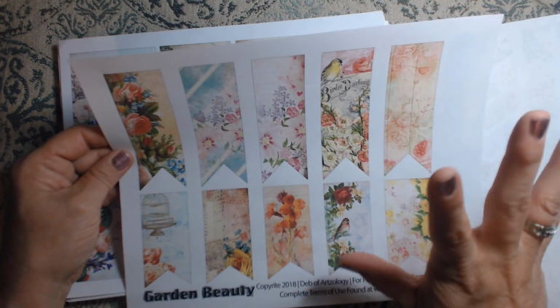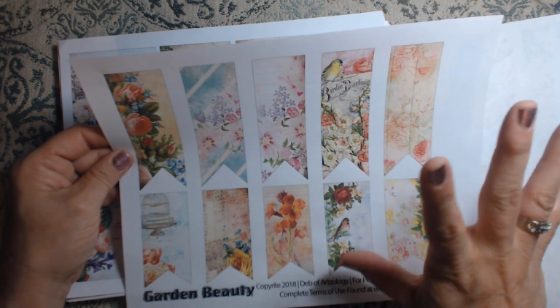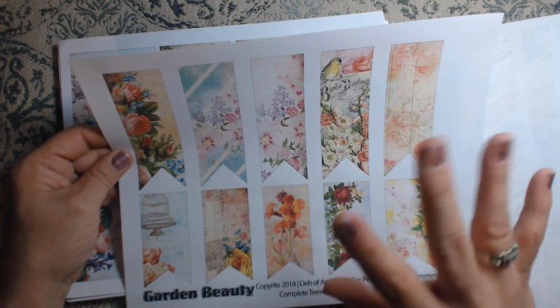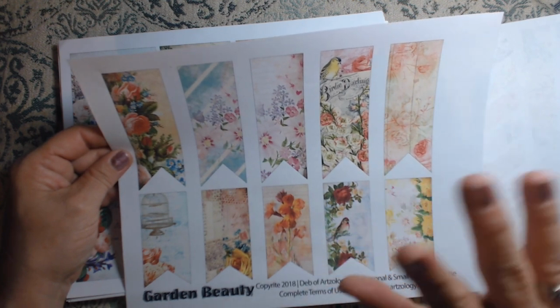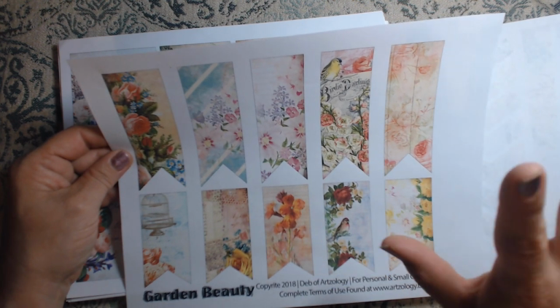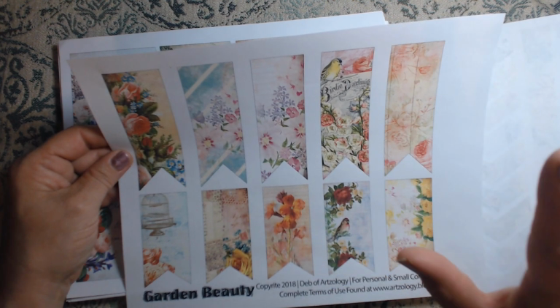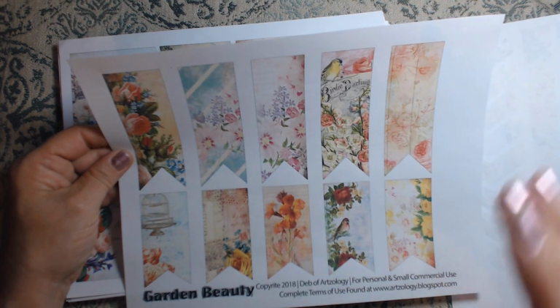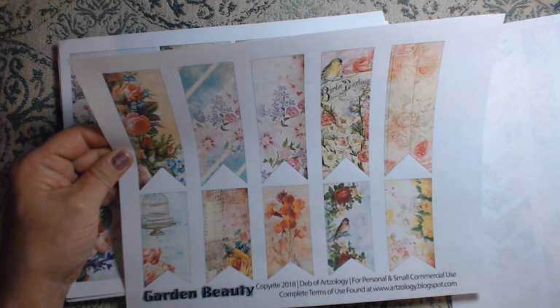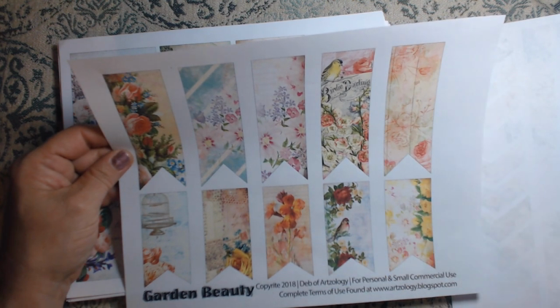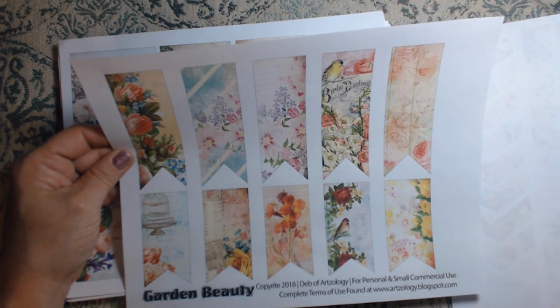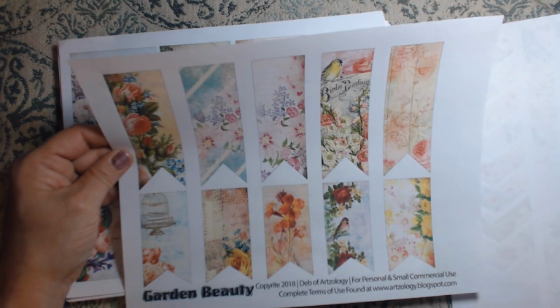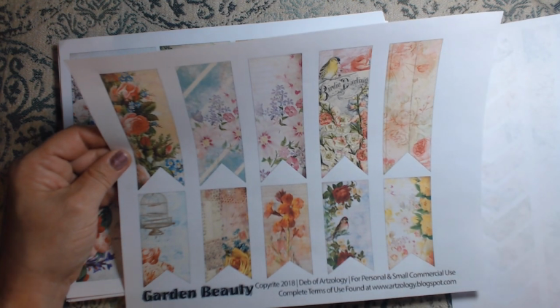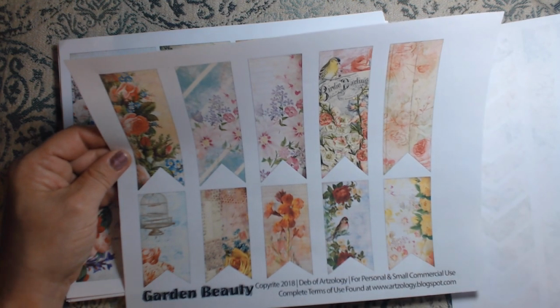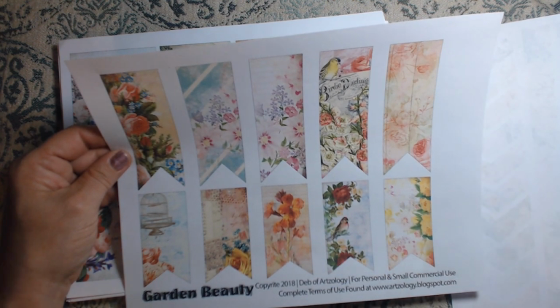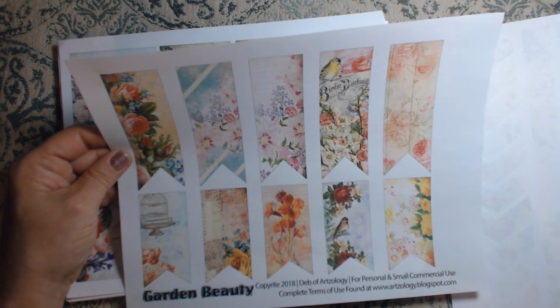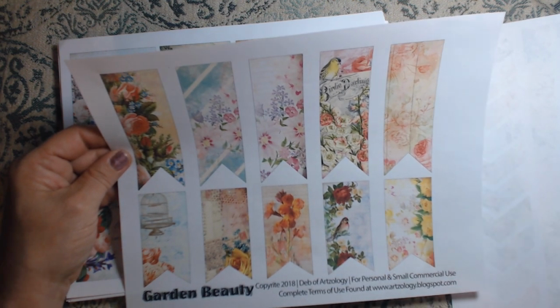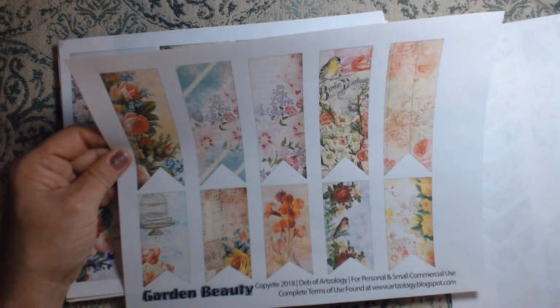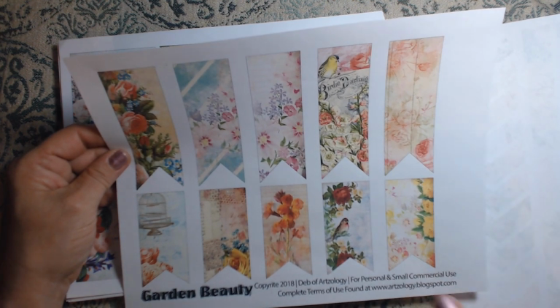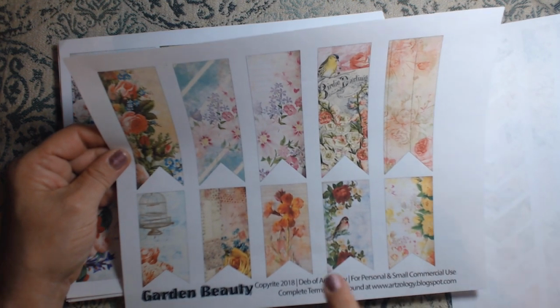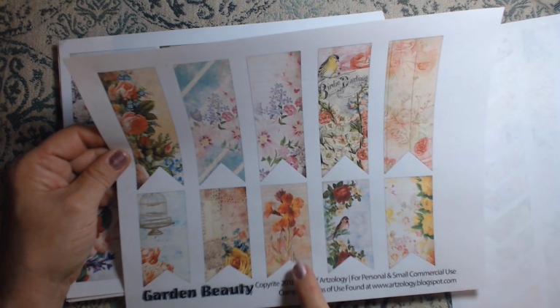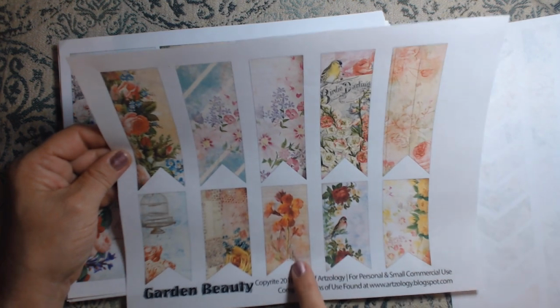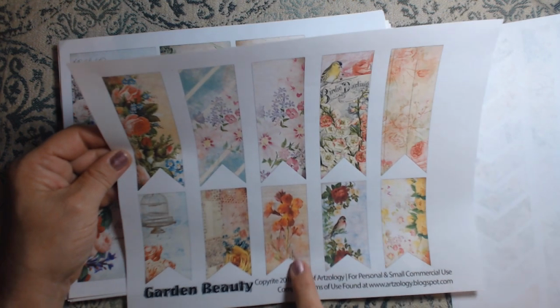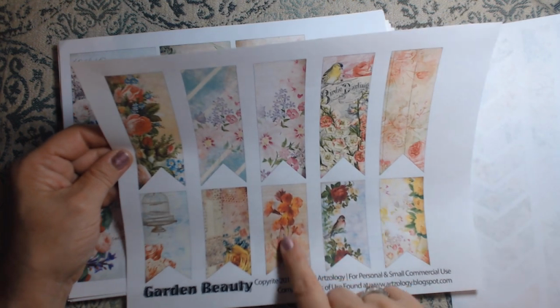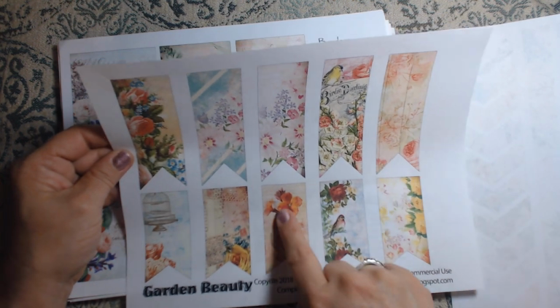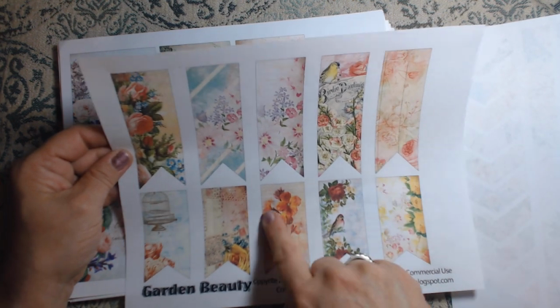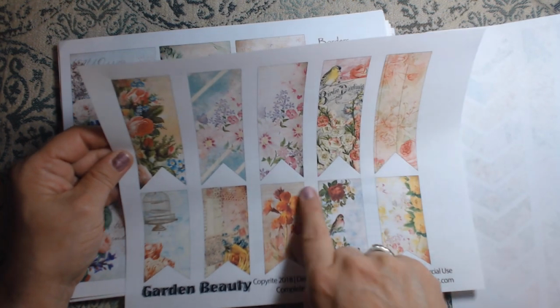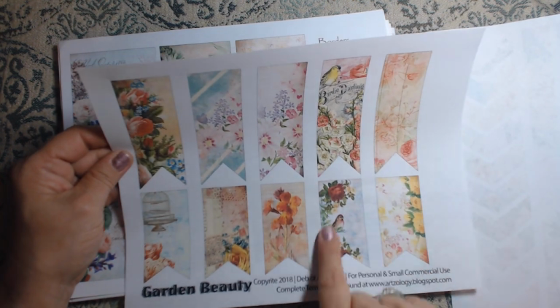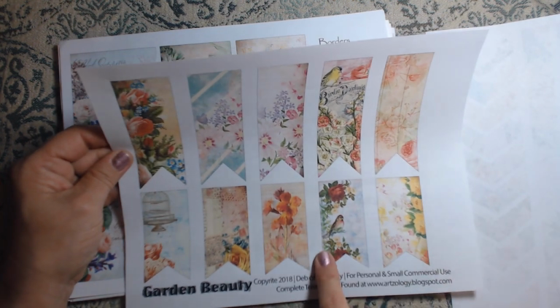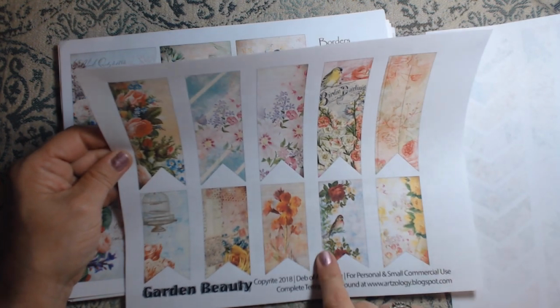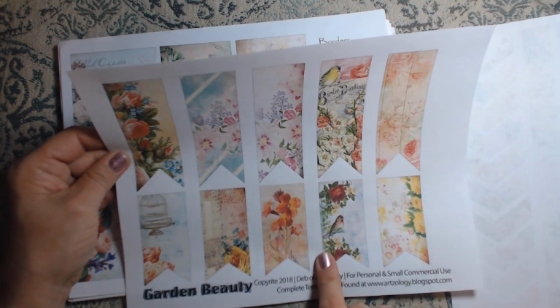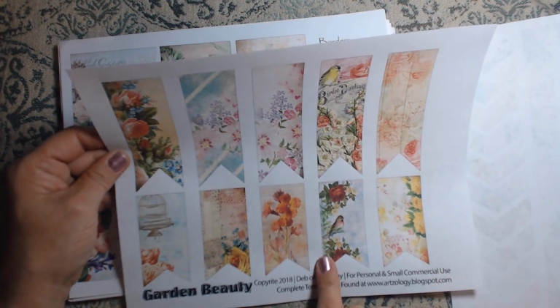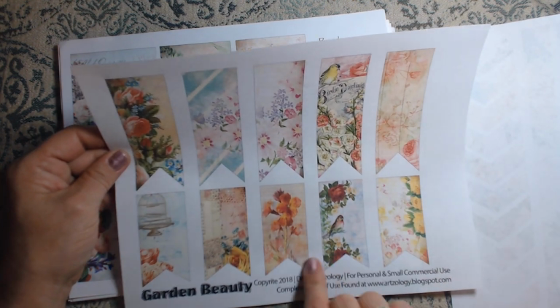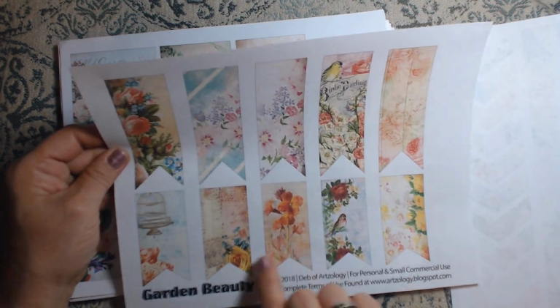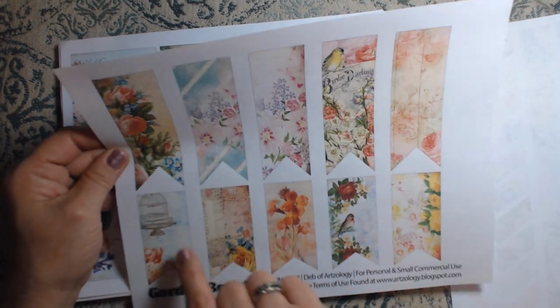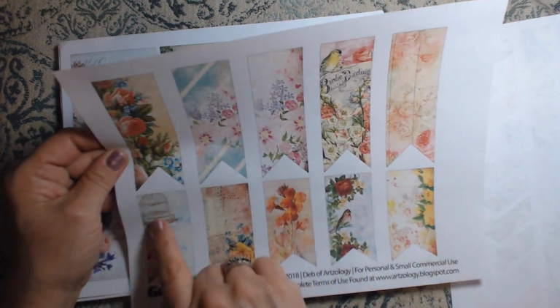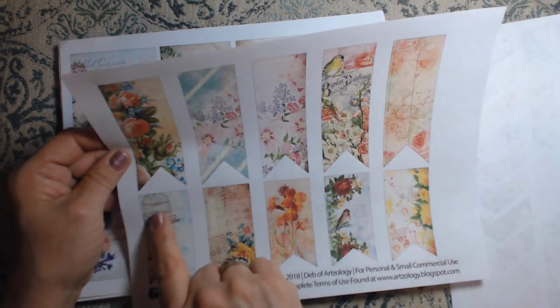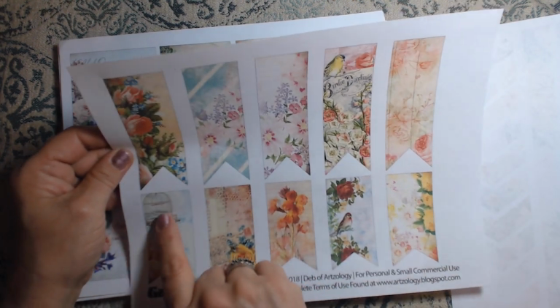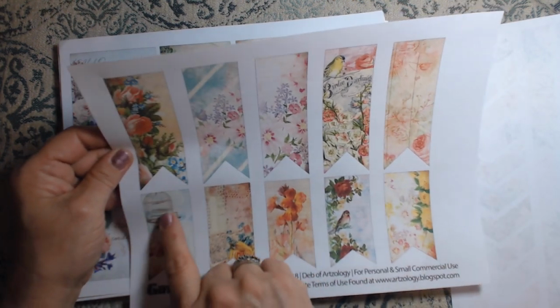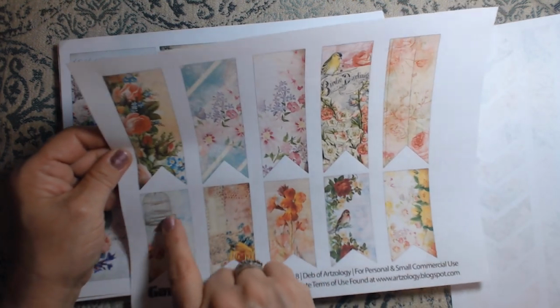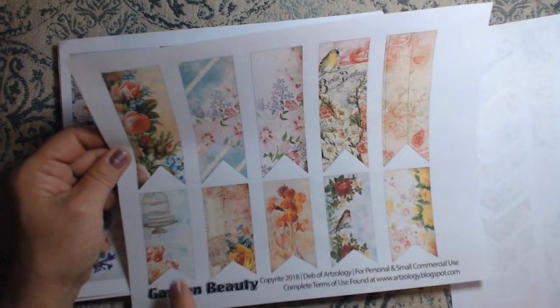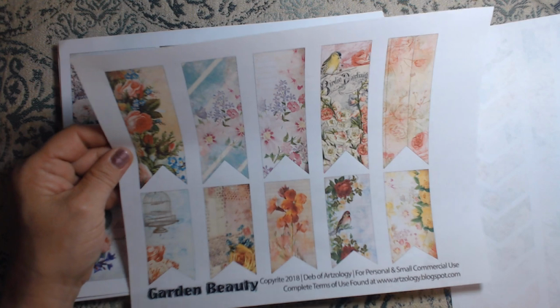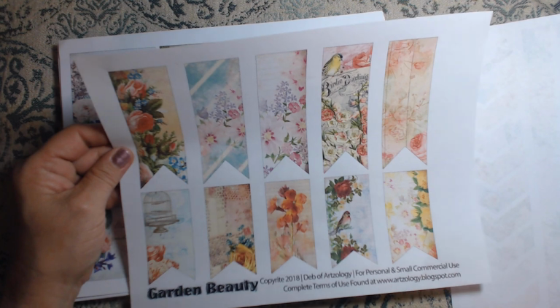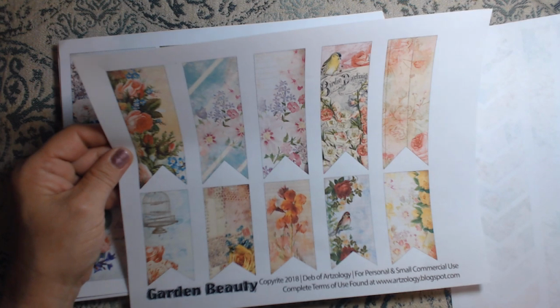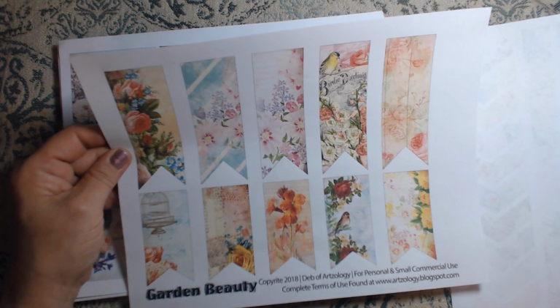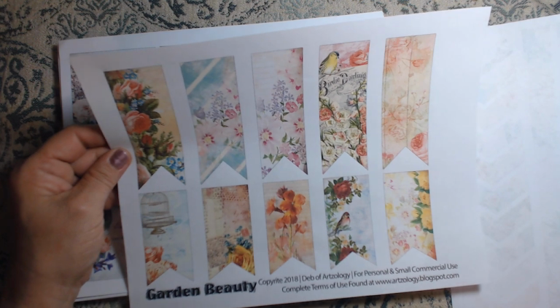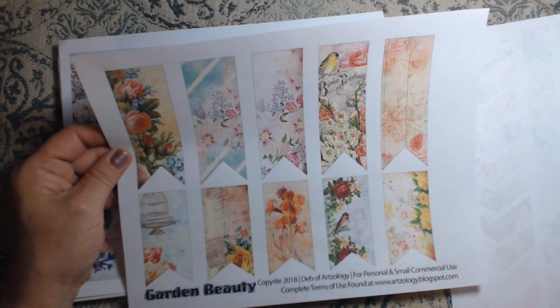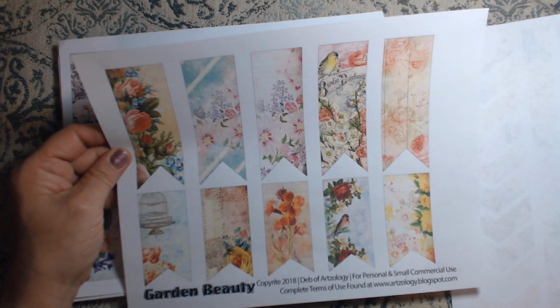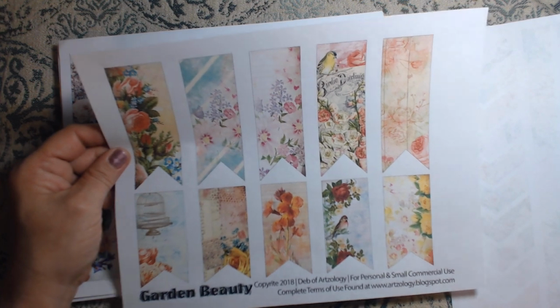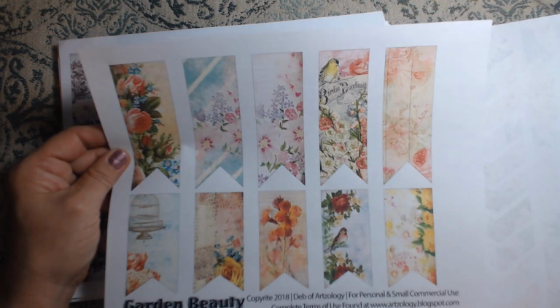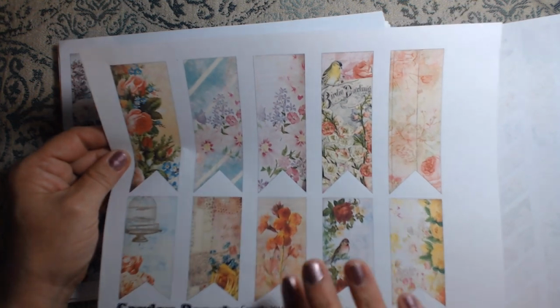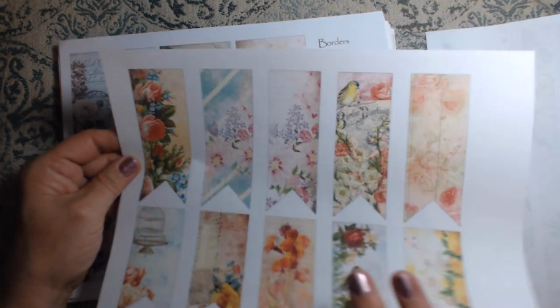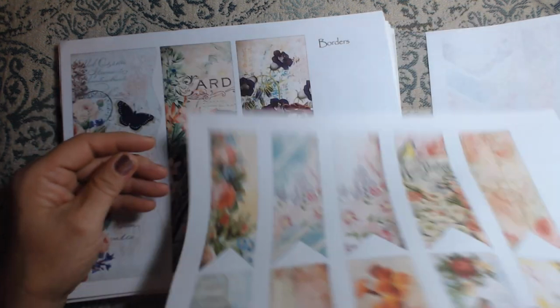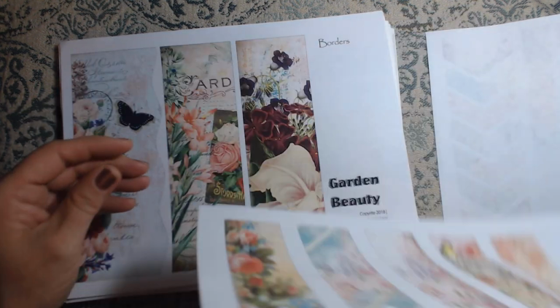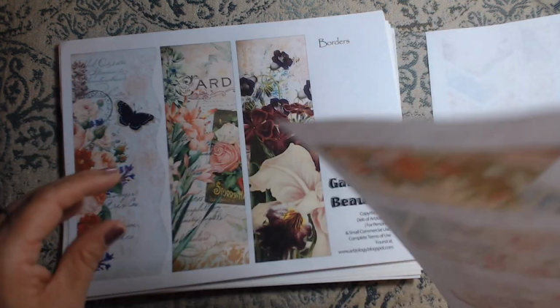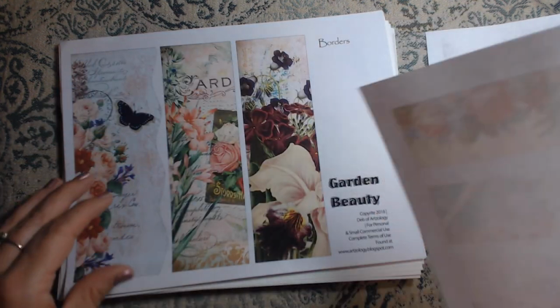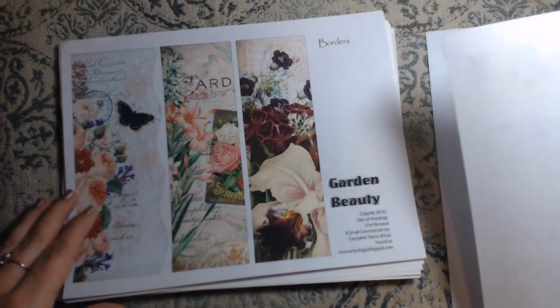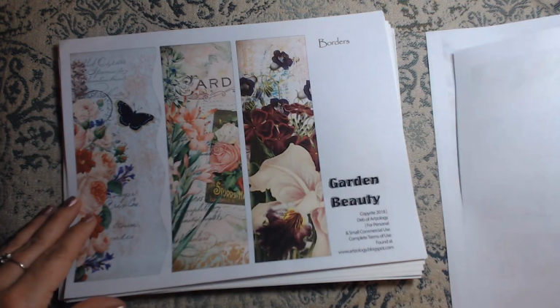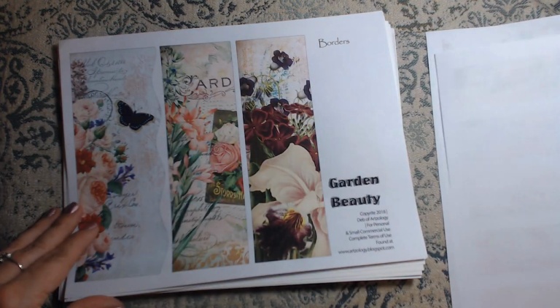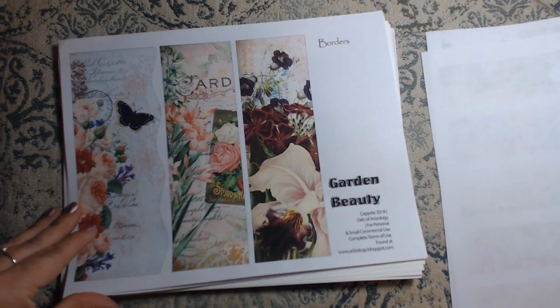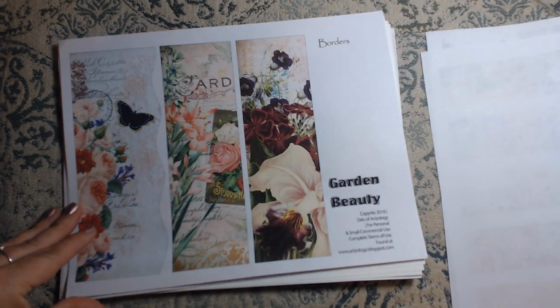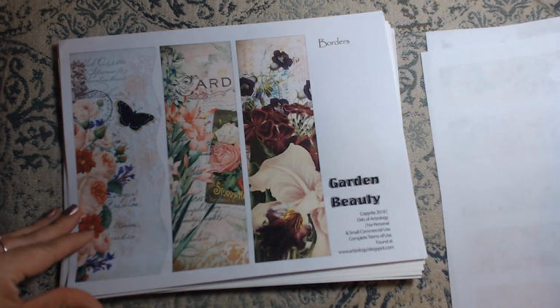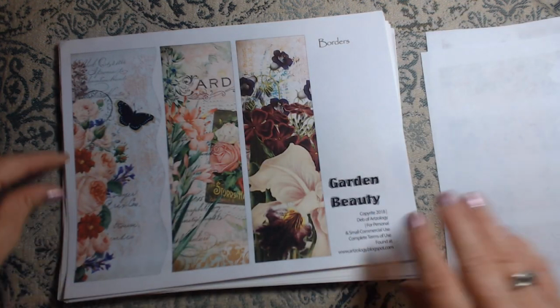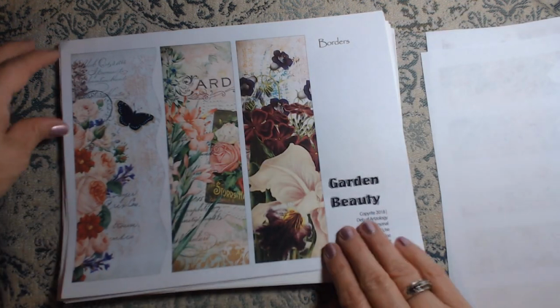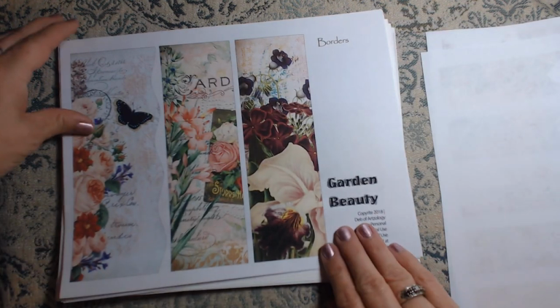That way you can still write on the page, but the page still has some kind of decor on it — ephemera, whatever. Love this. Love the bird cage — it's so pretty.